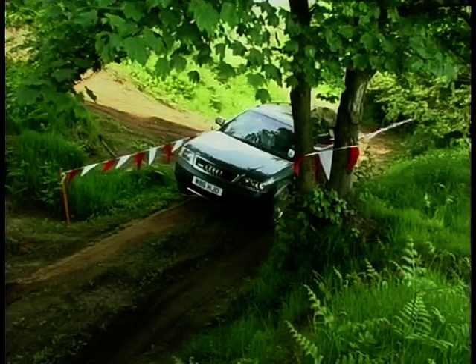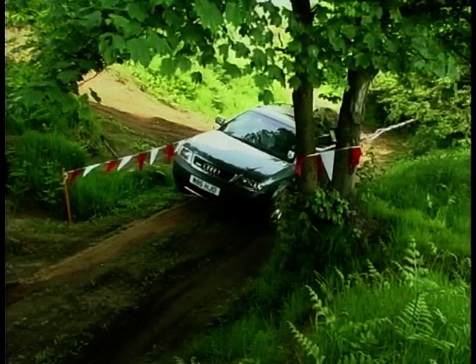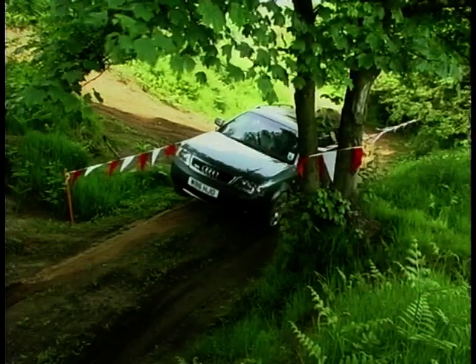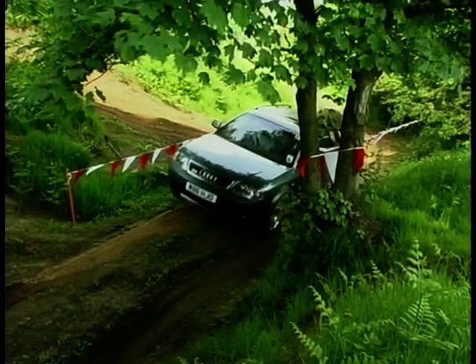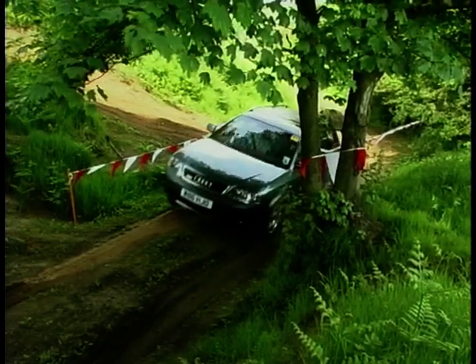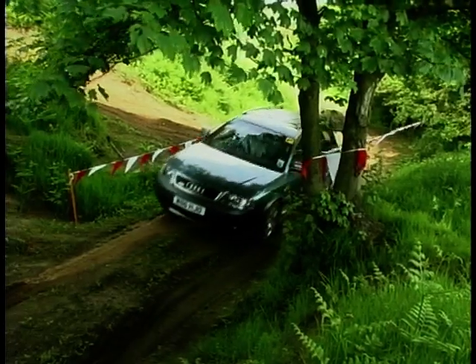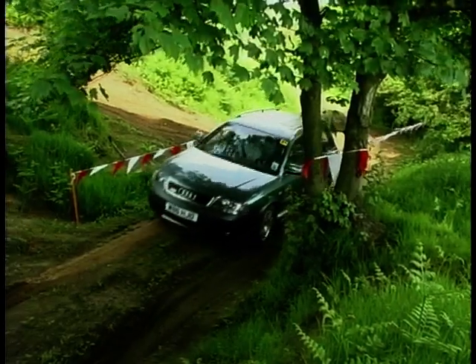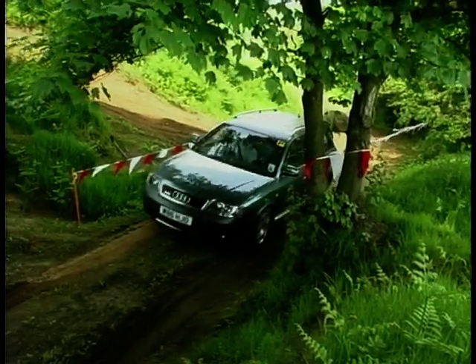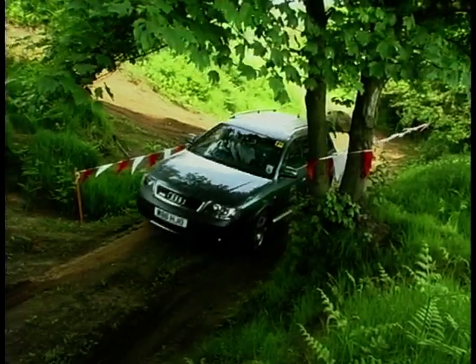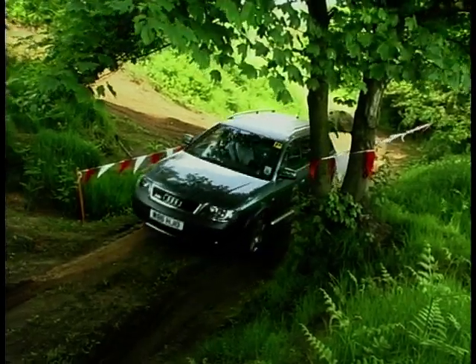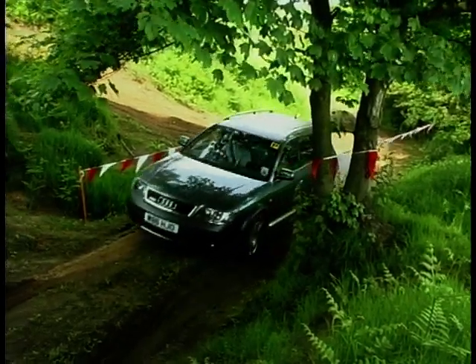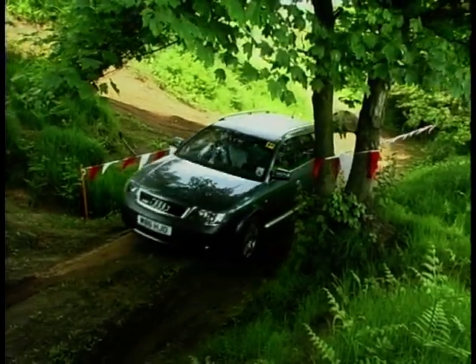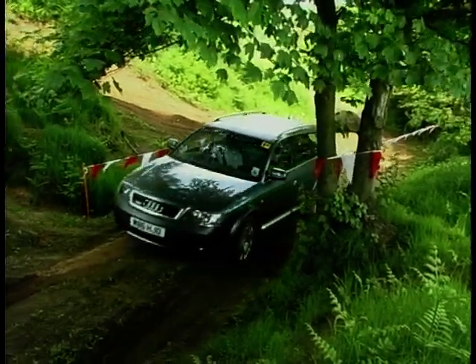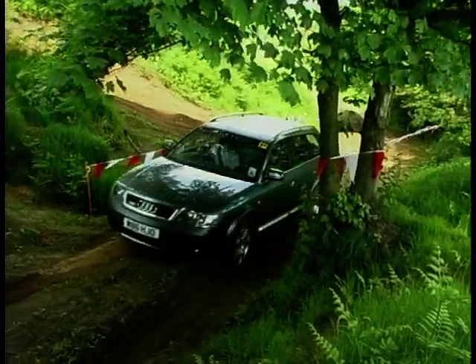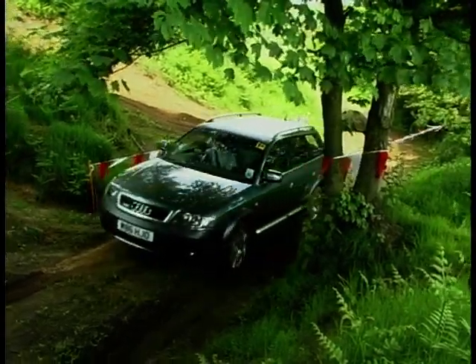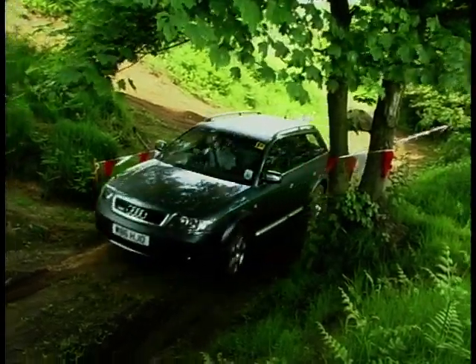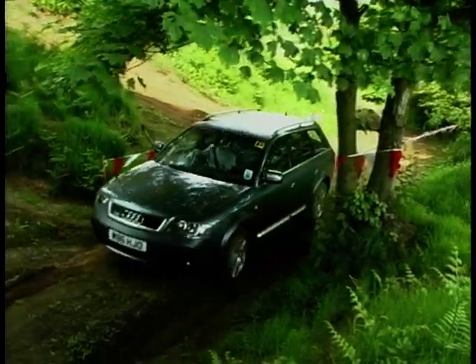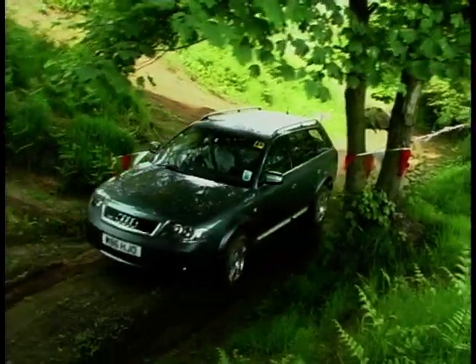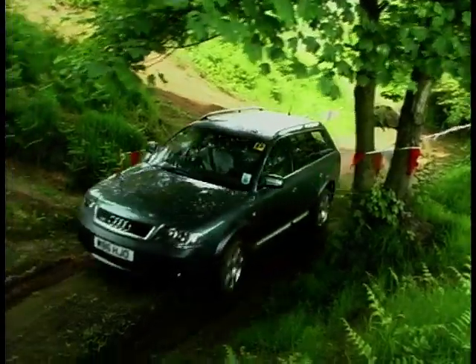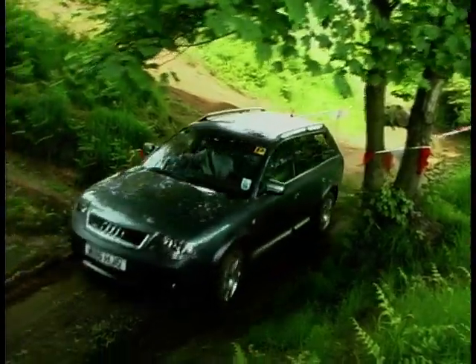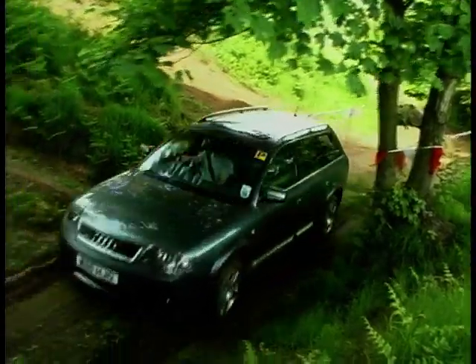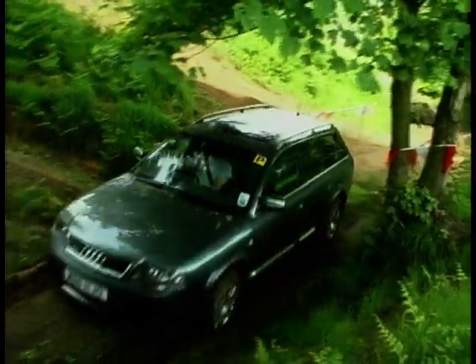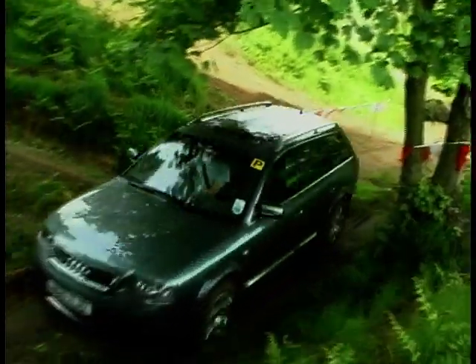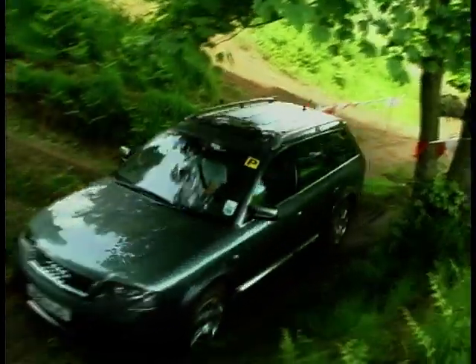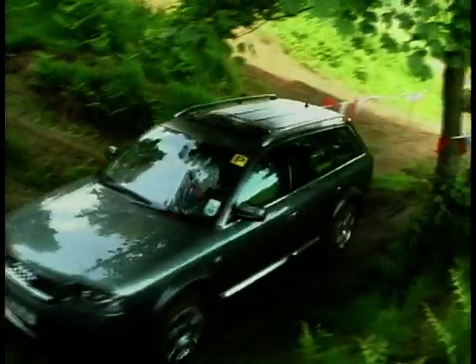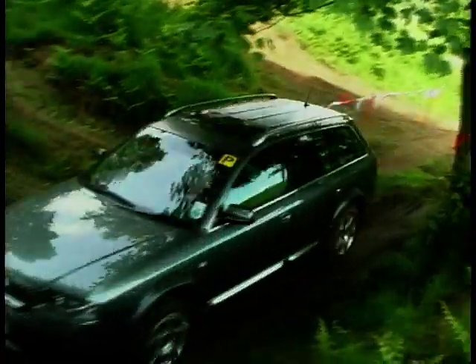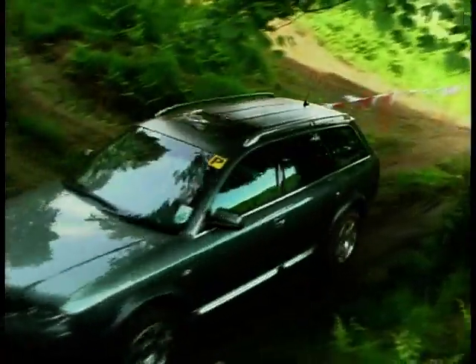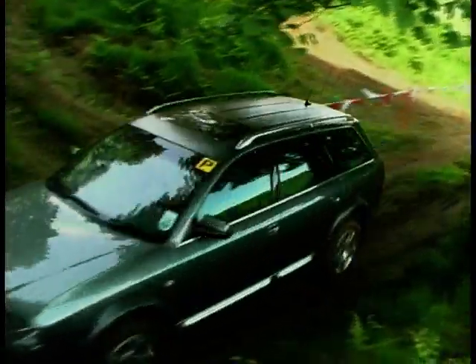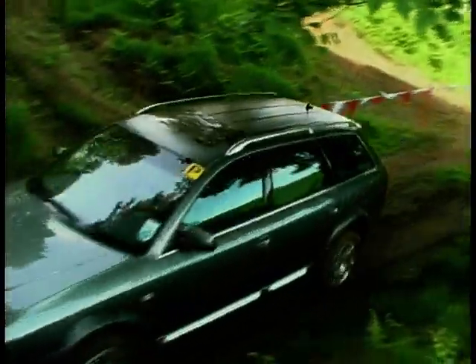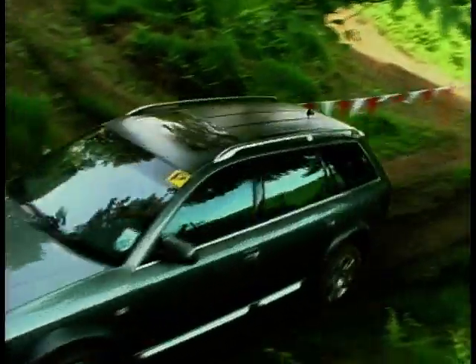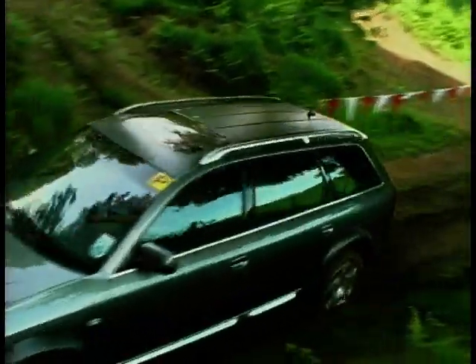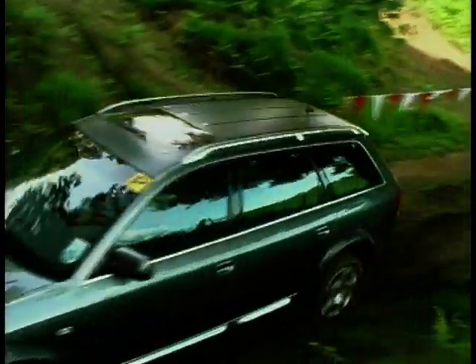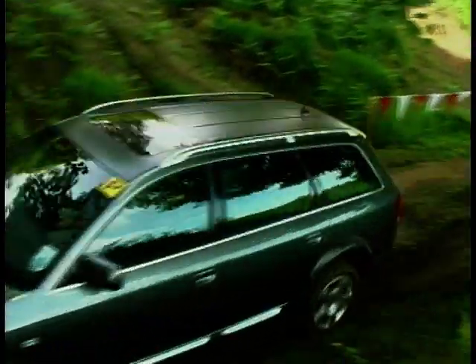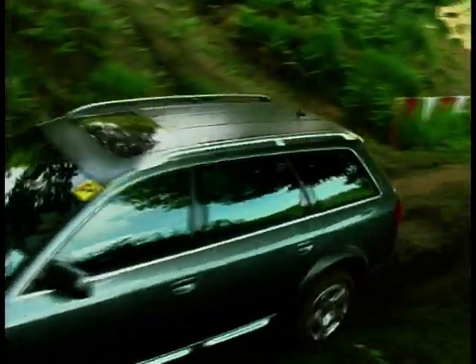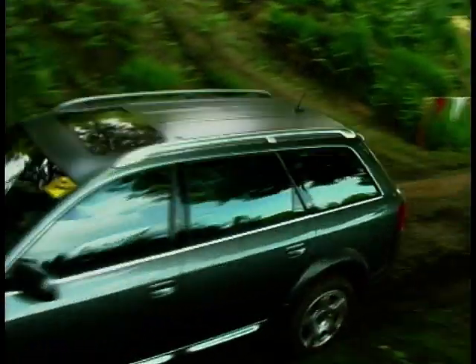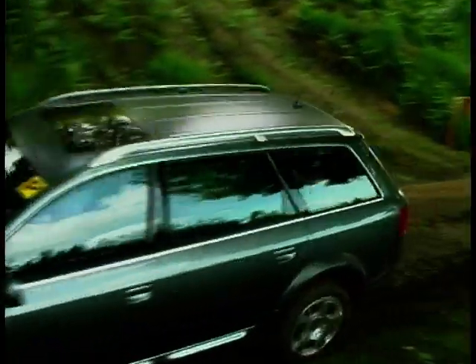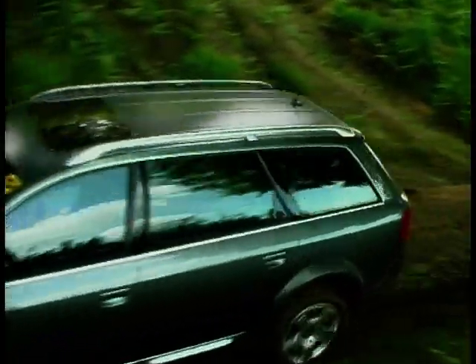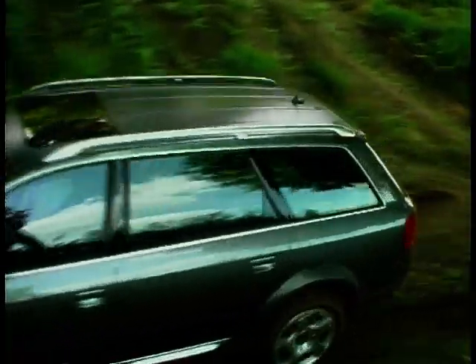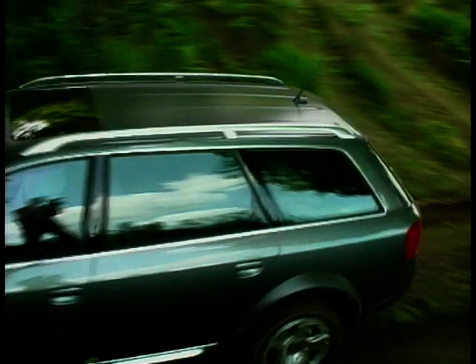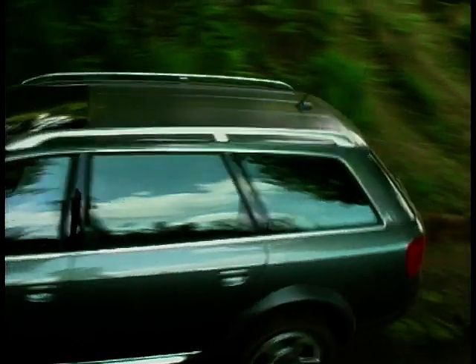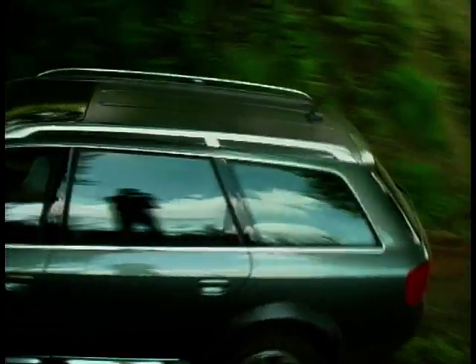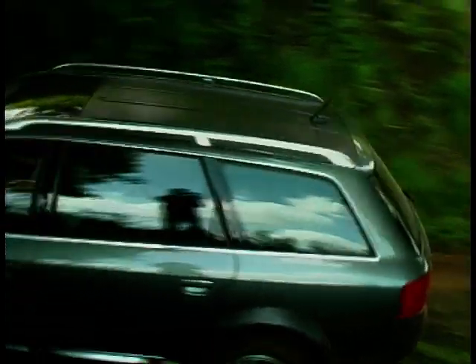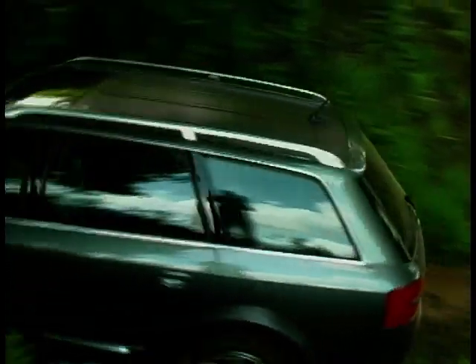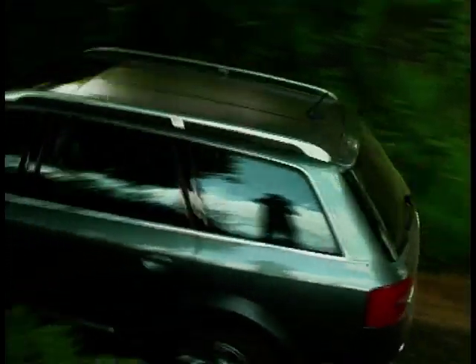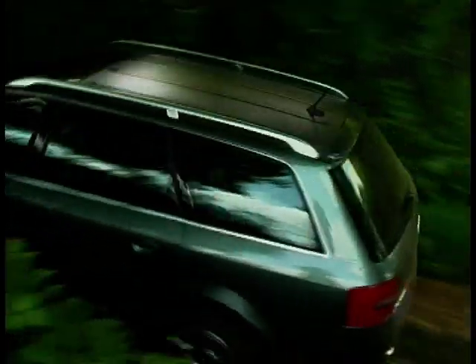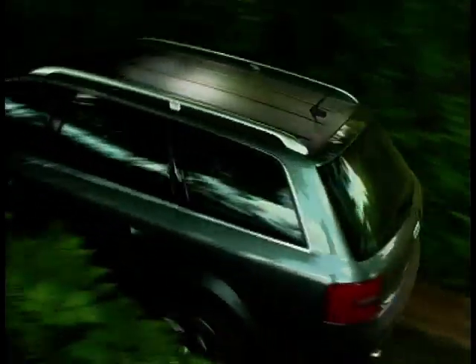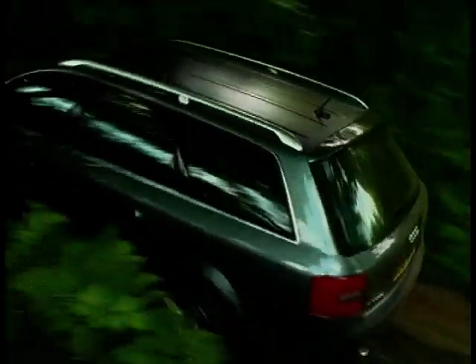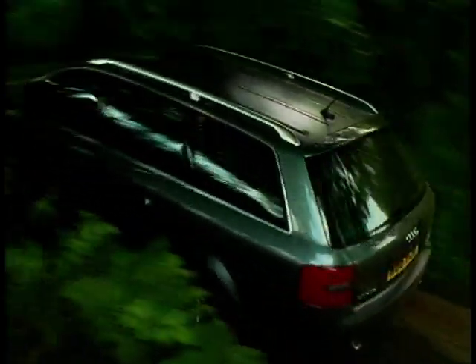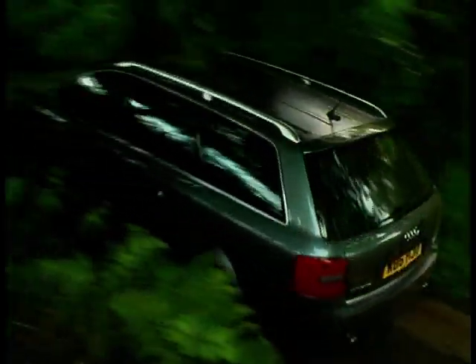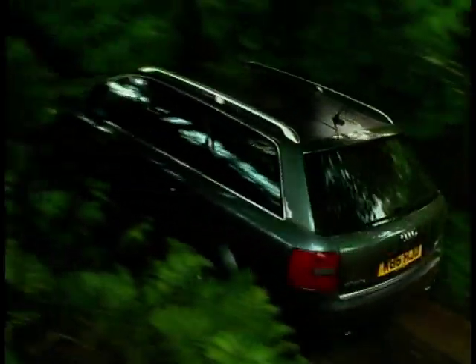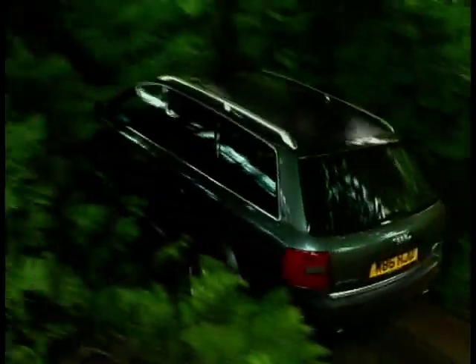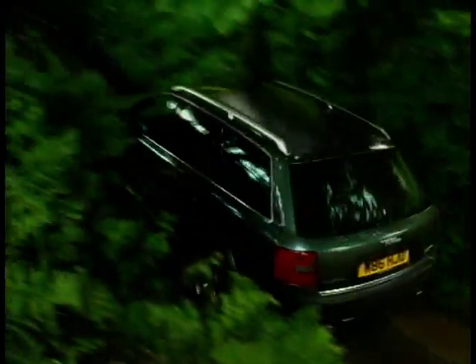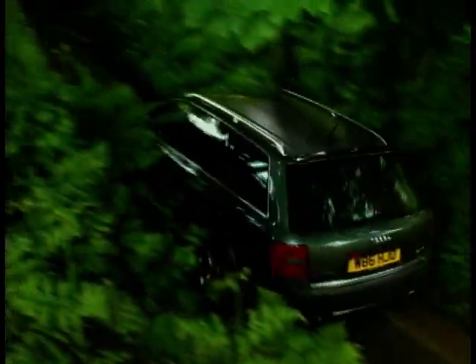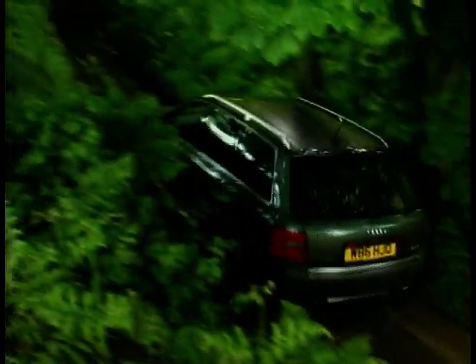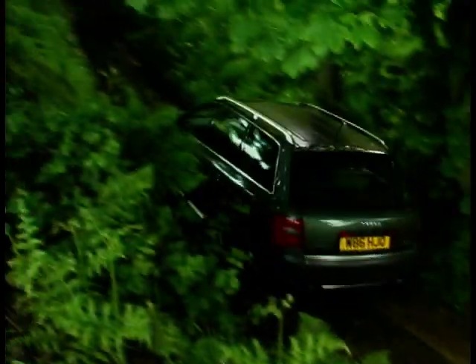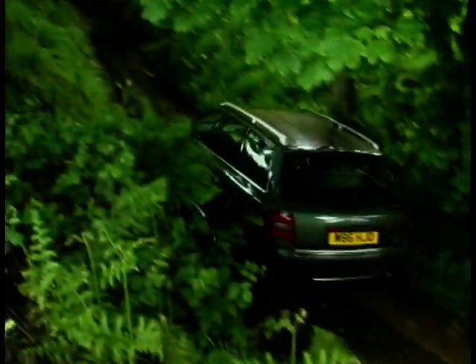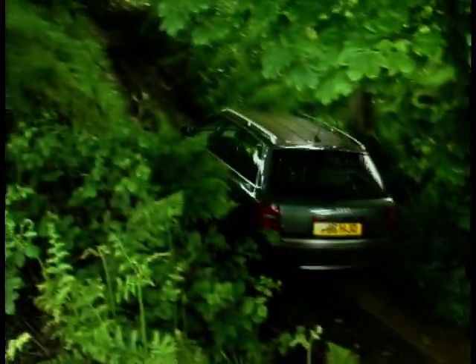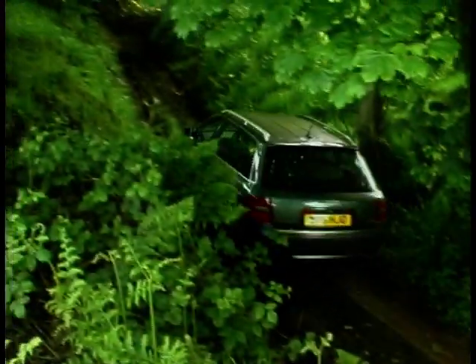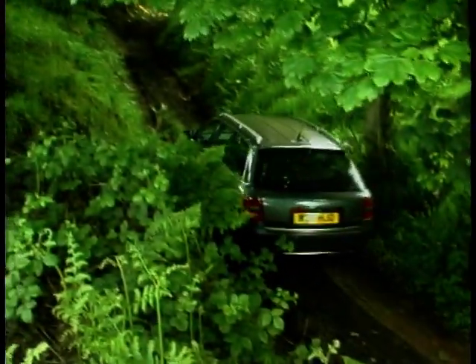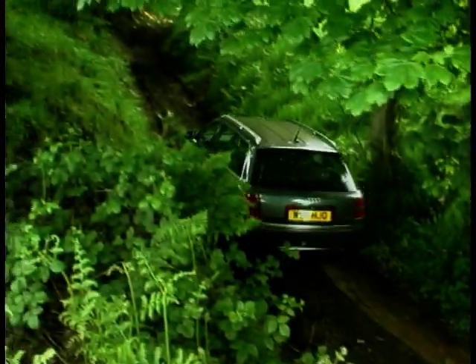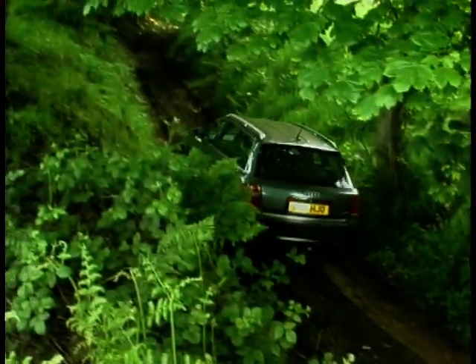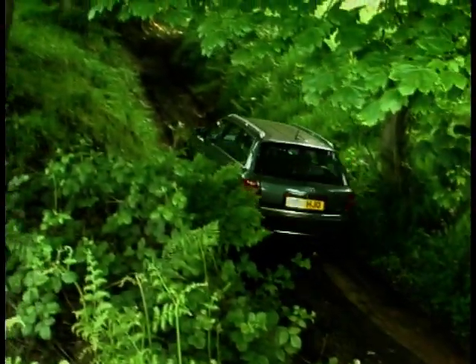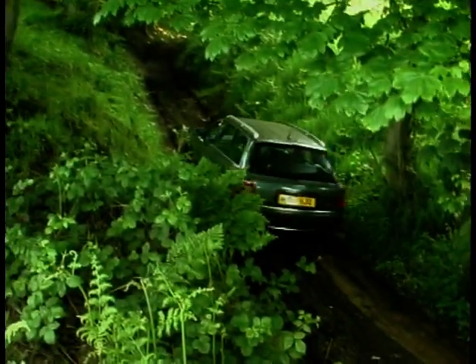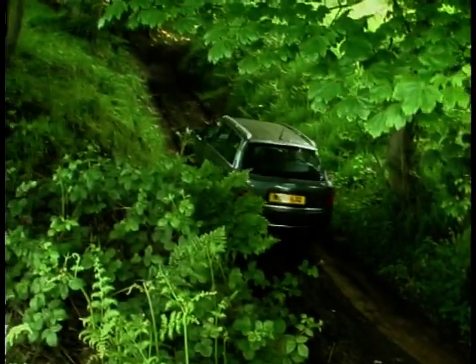Still to come on MotorWeek, Richard Hammond puts Audi's Allroad through its paces, and we subject Glenda Makai to some harsh Yorkshire weather conditions.